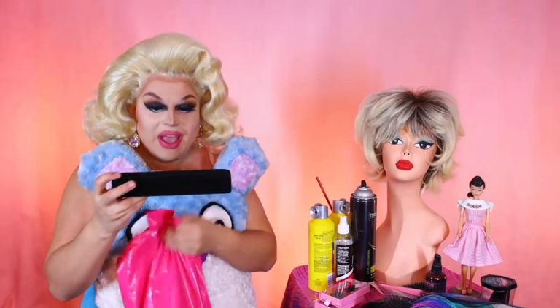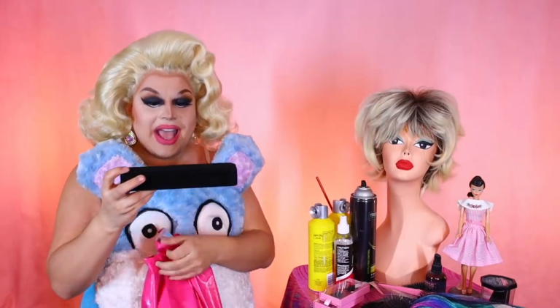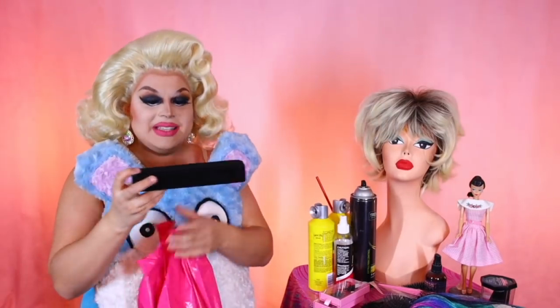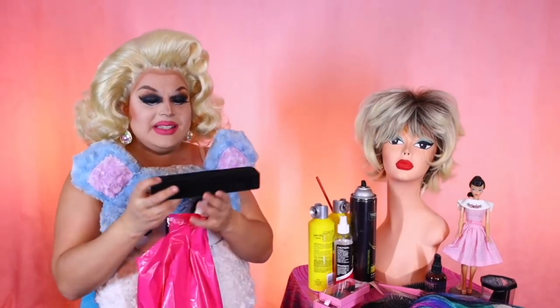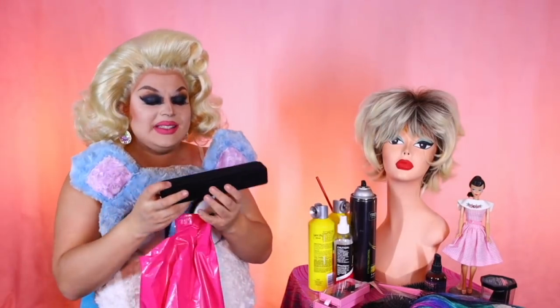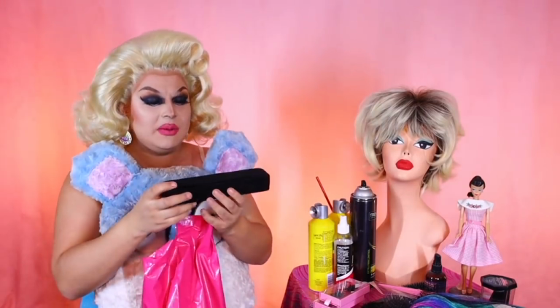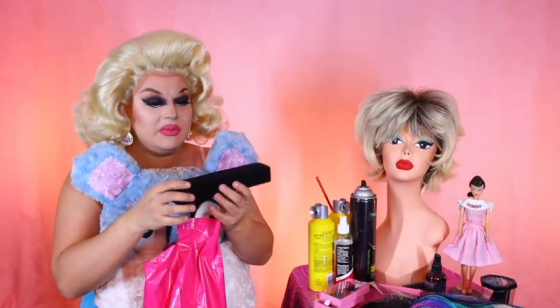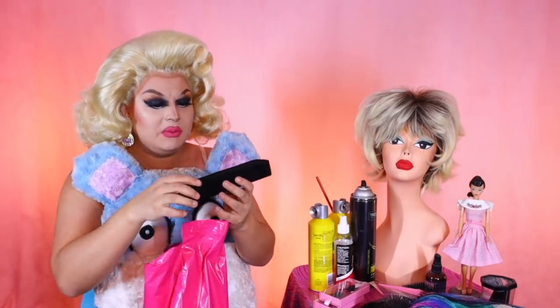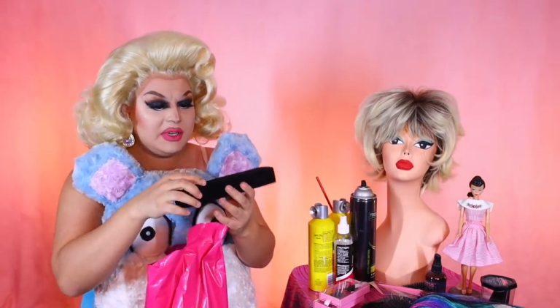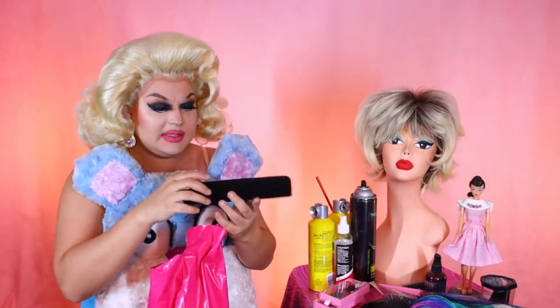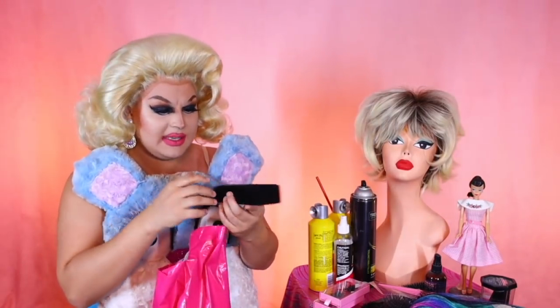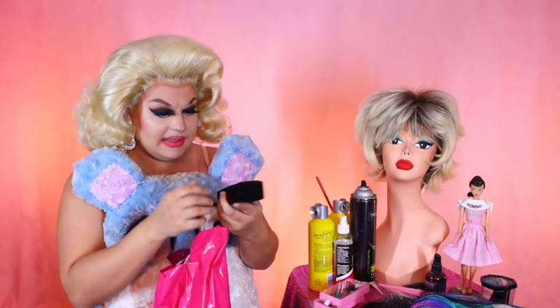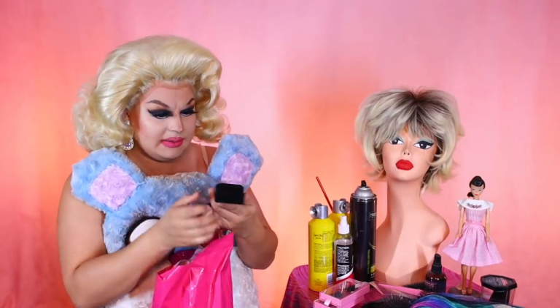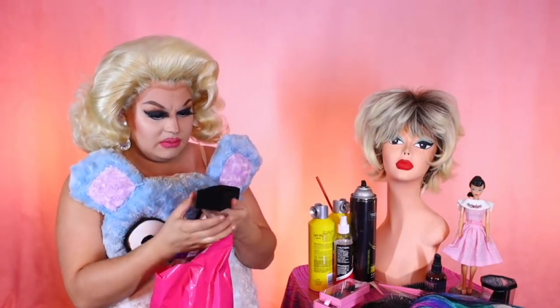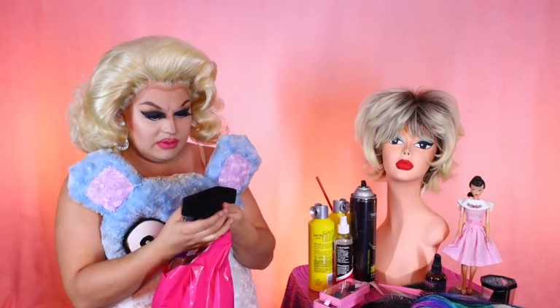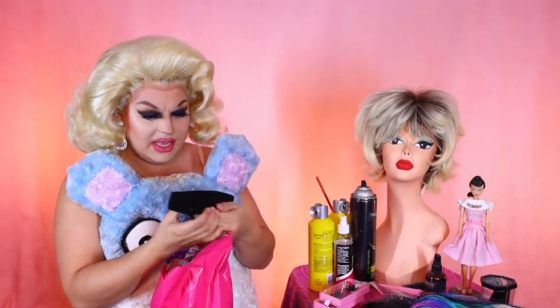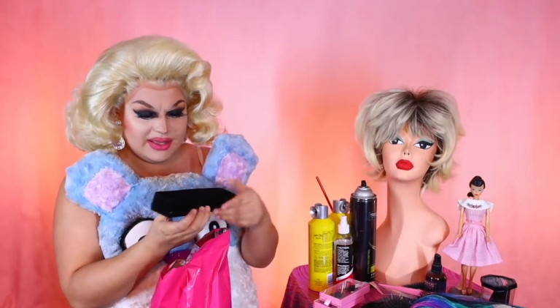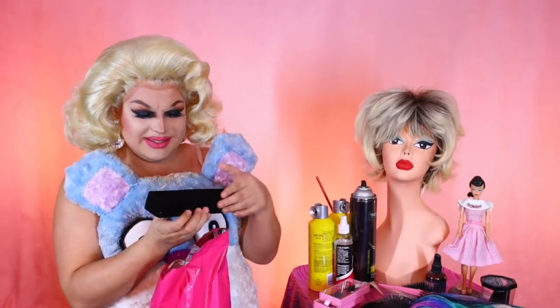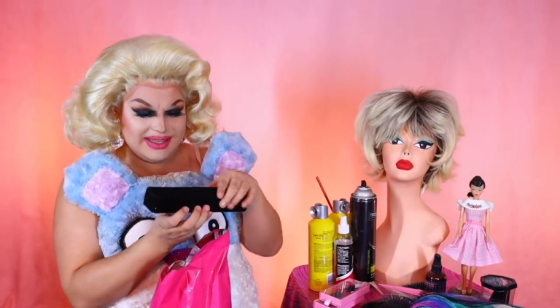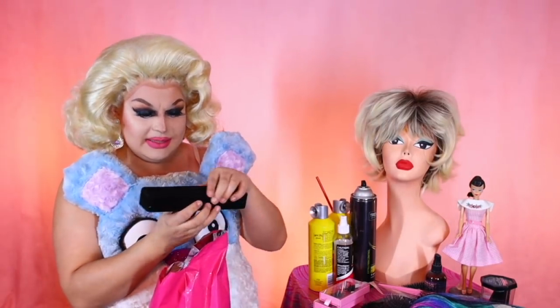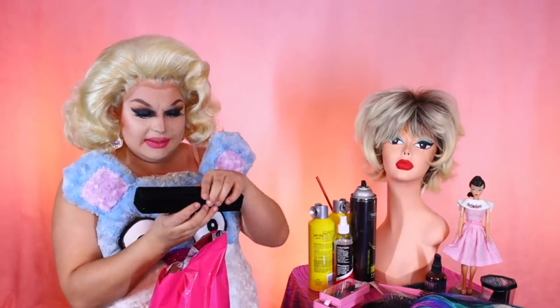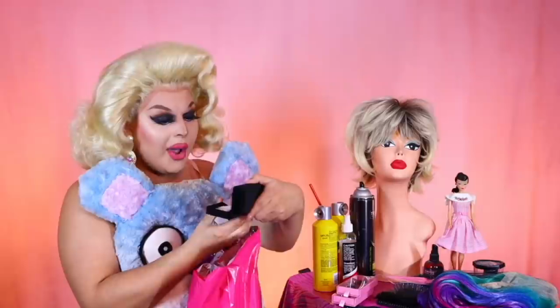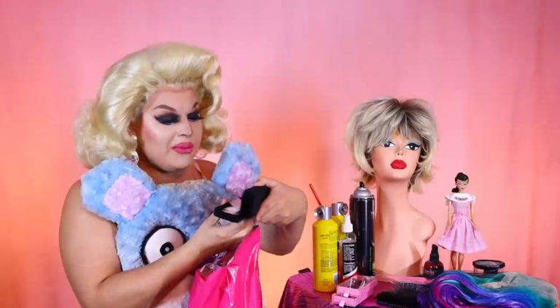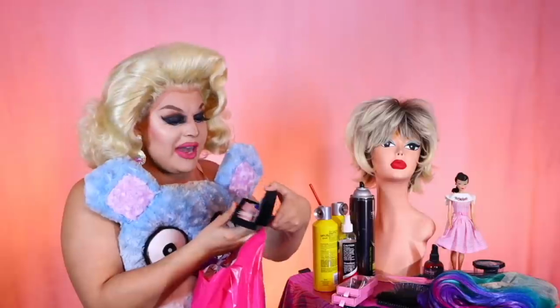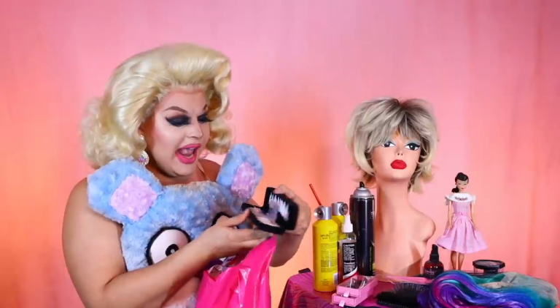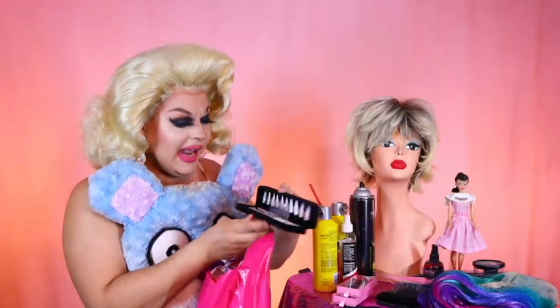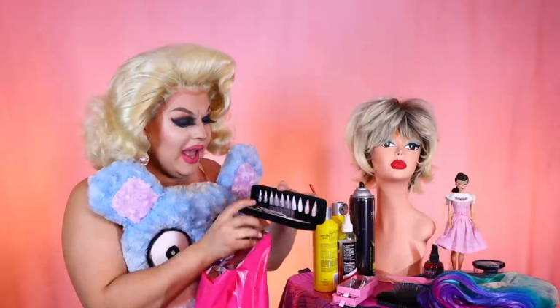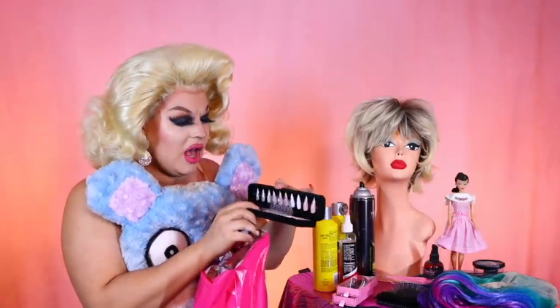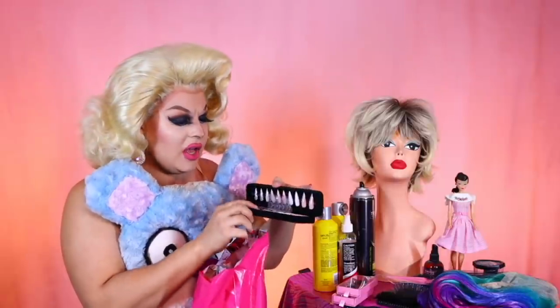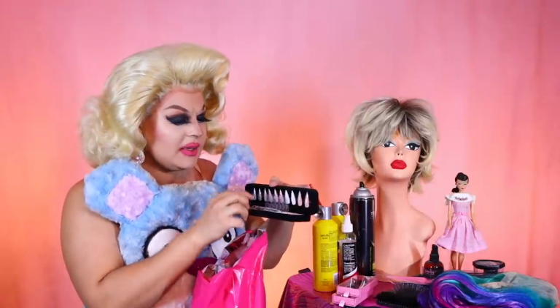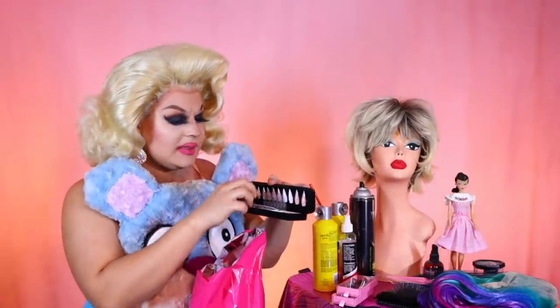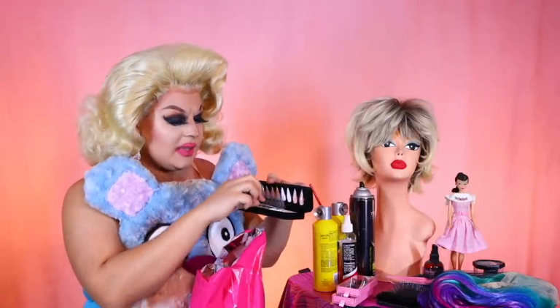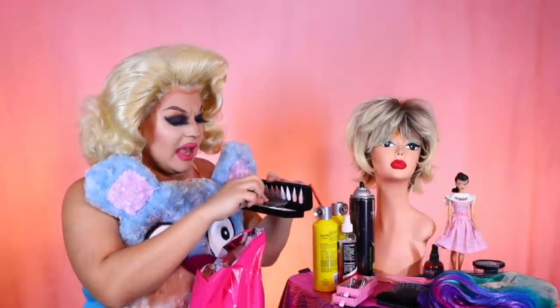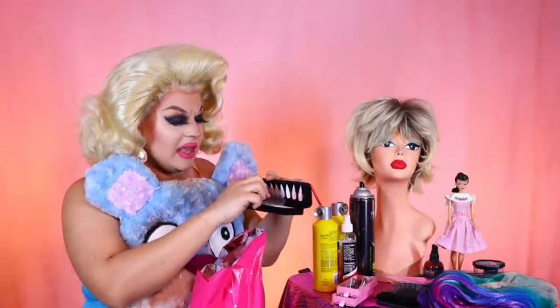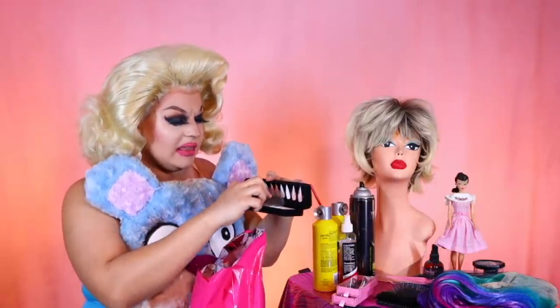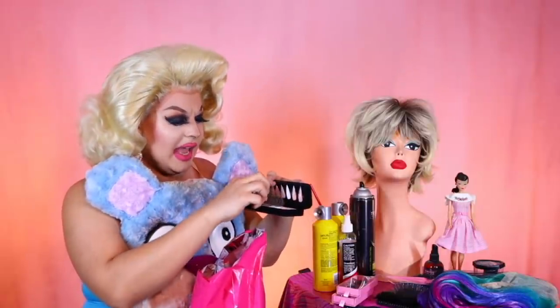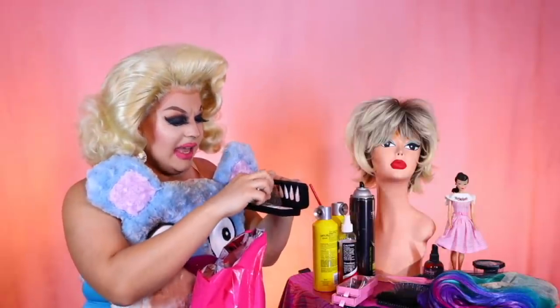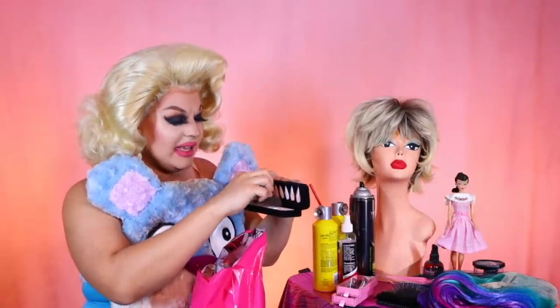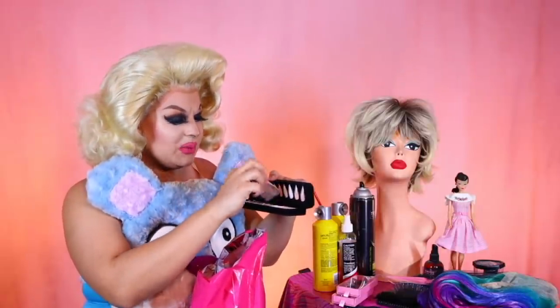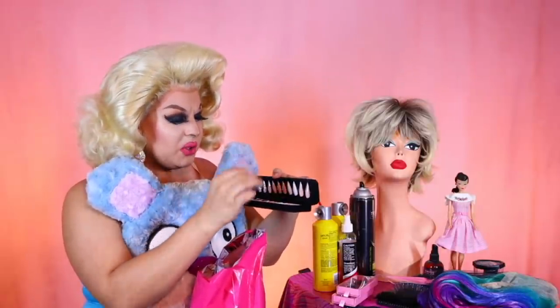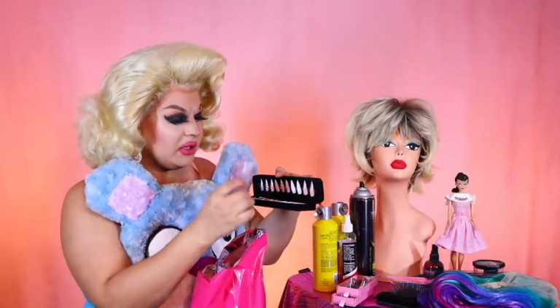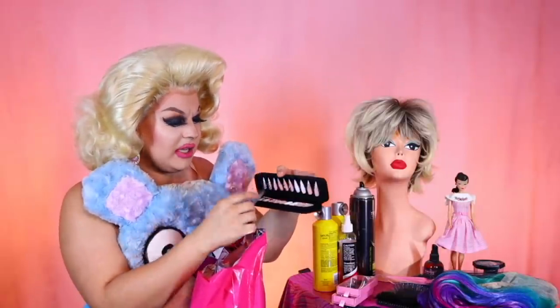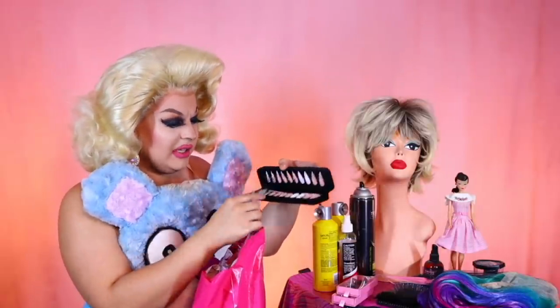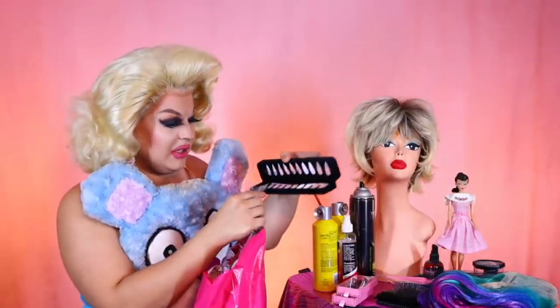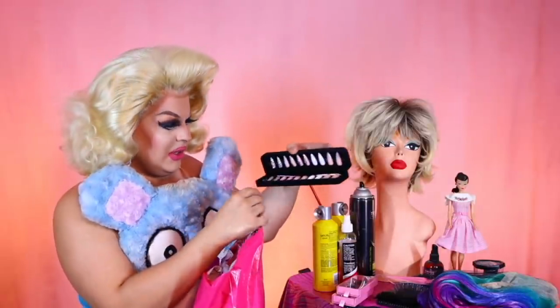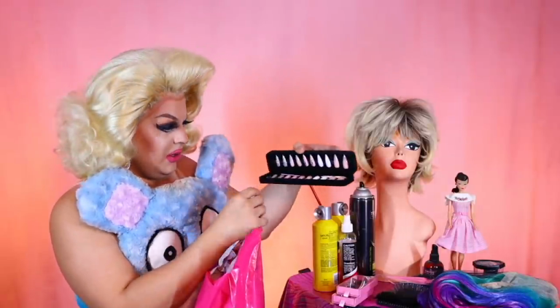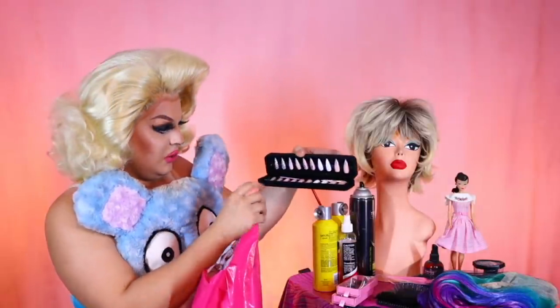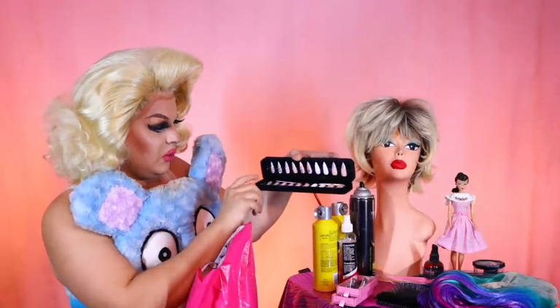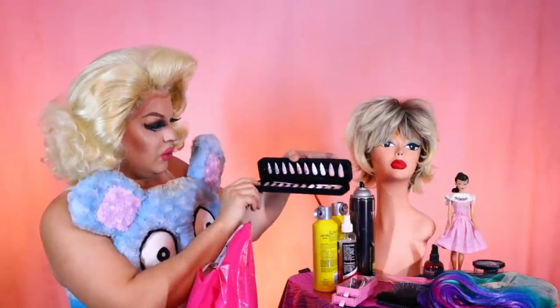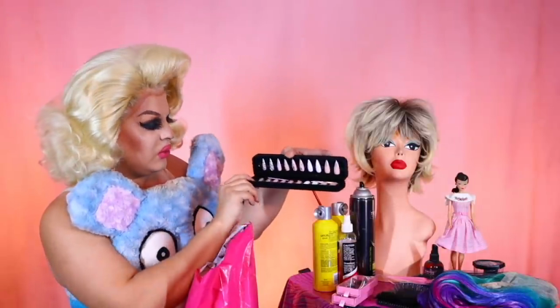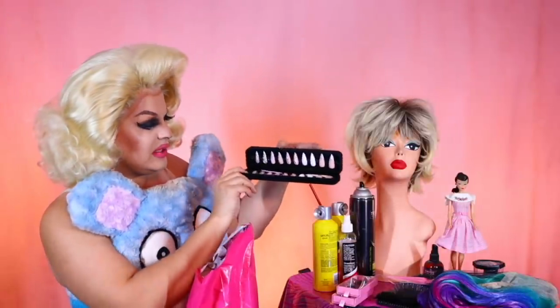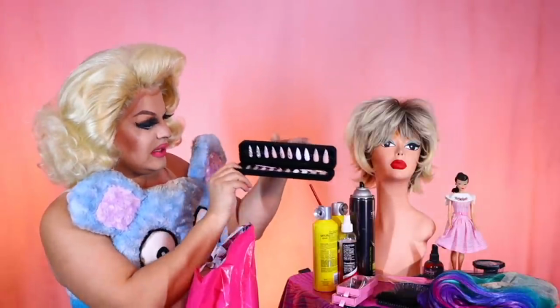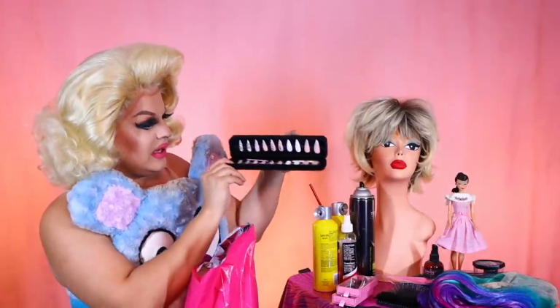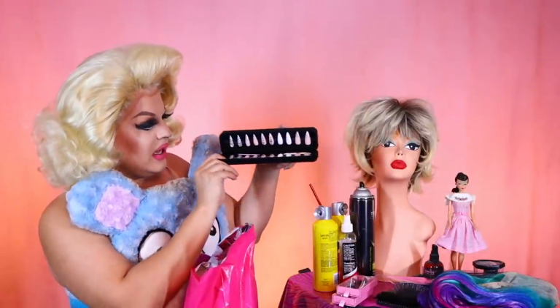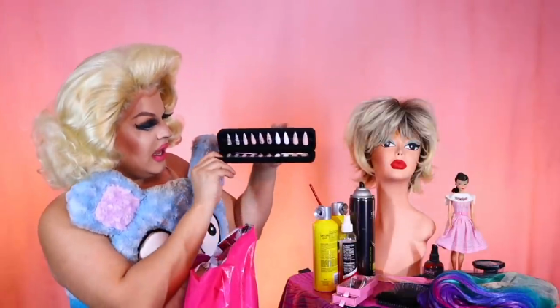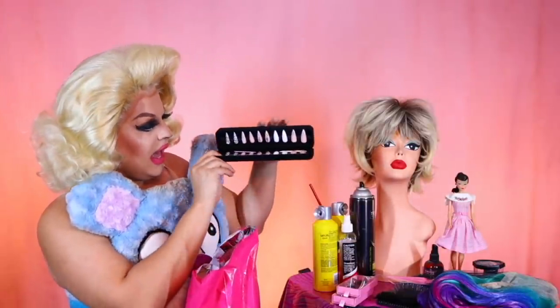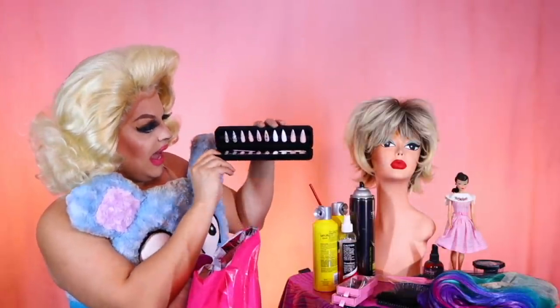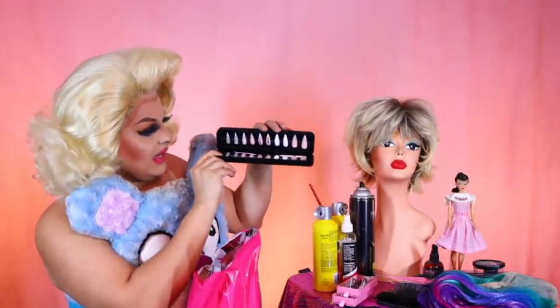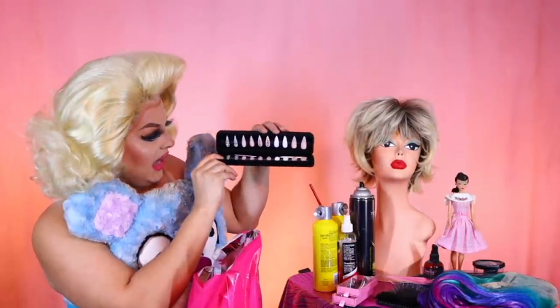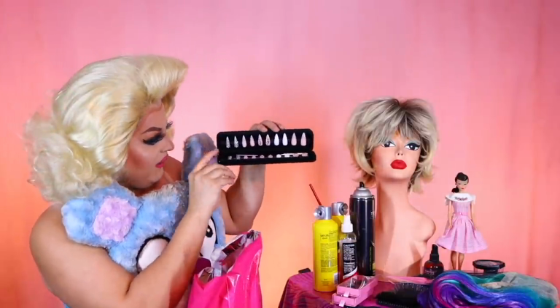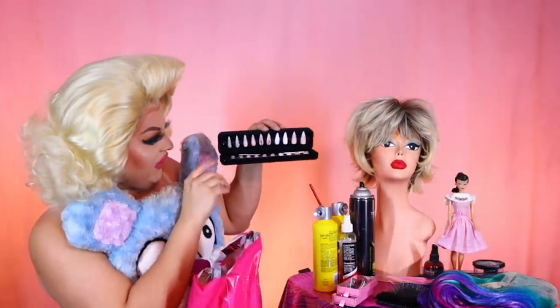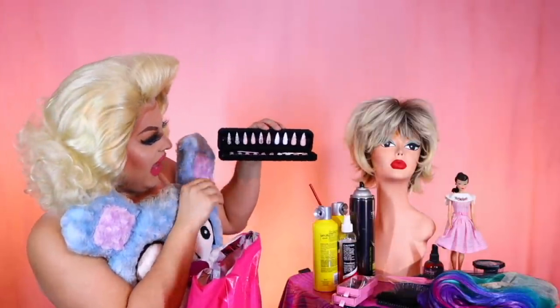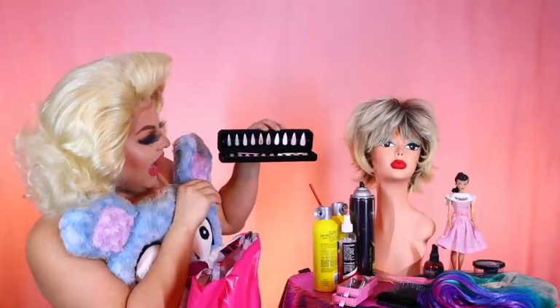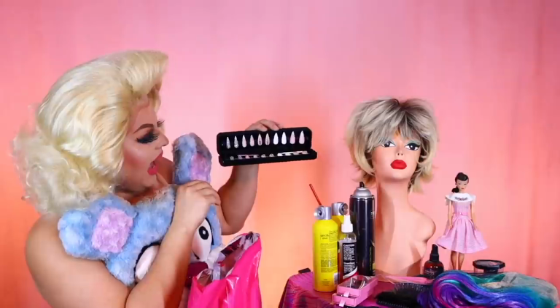I see some... what is this? What the hell is this? Oh, nails! That is really cute, I love that.